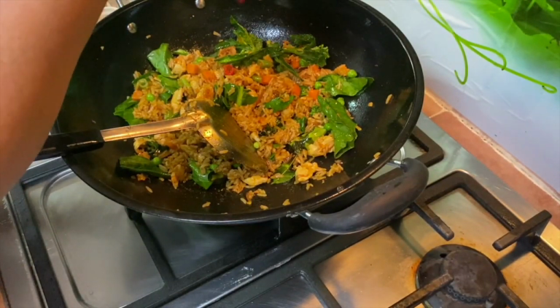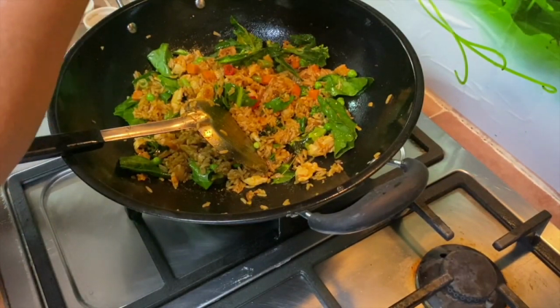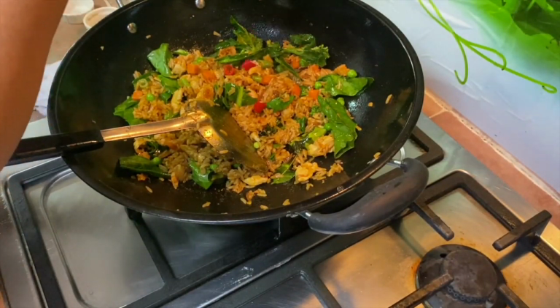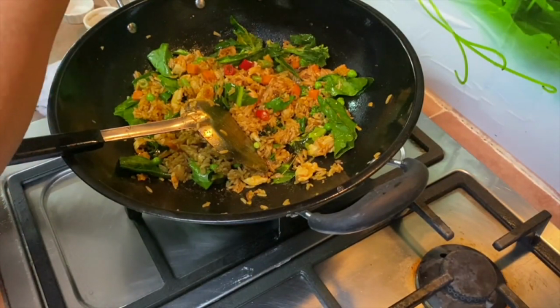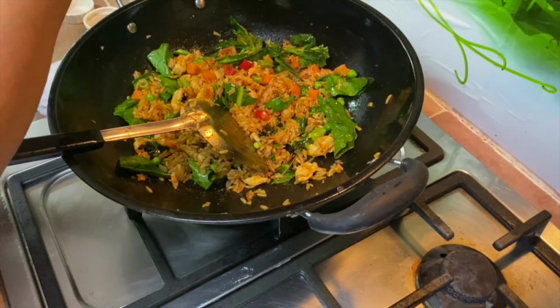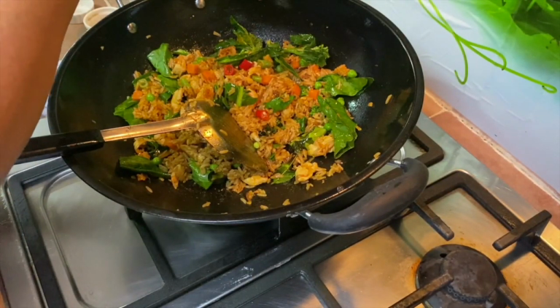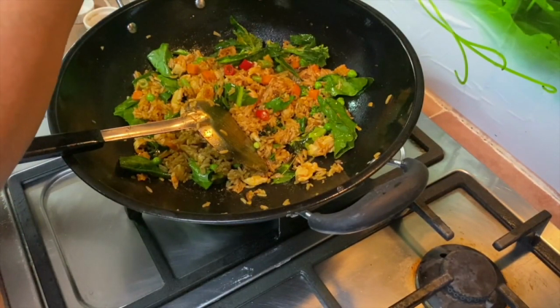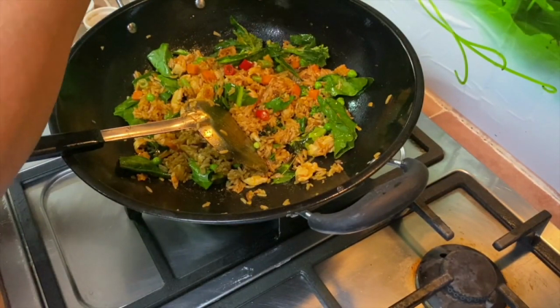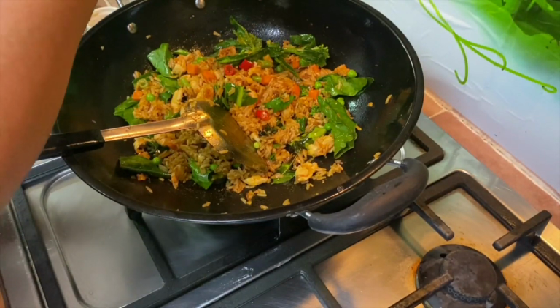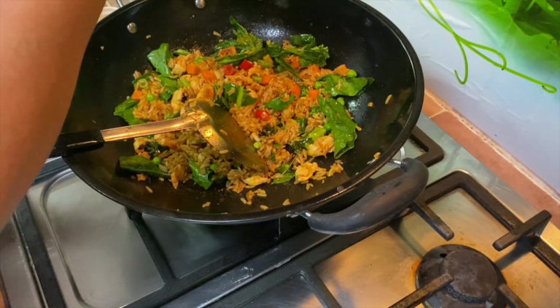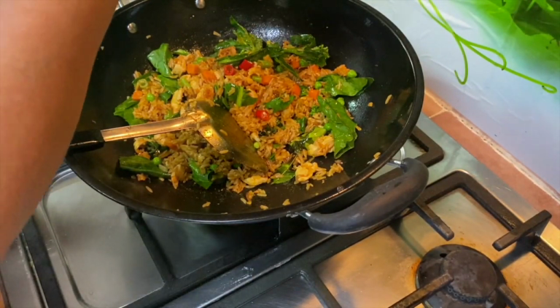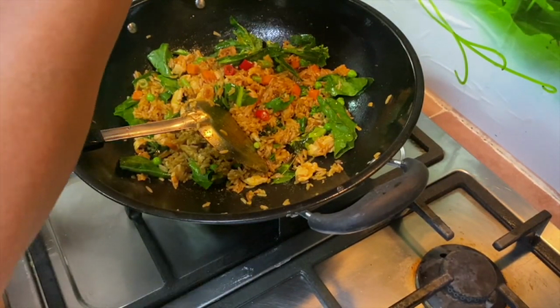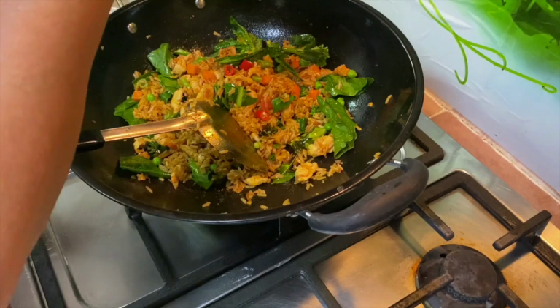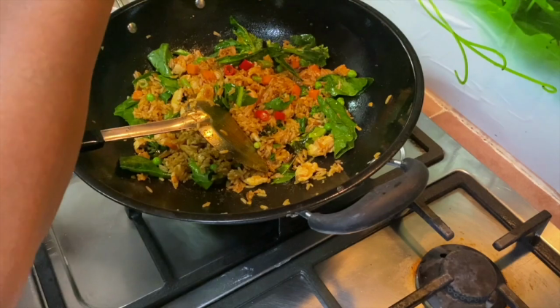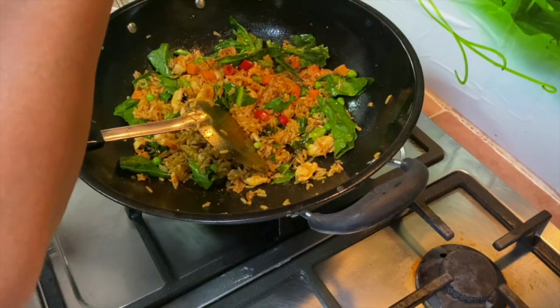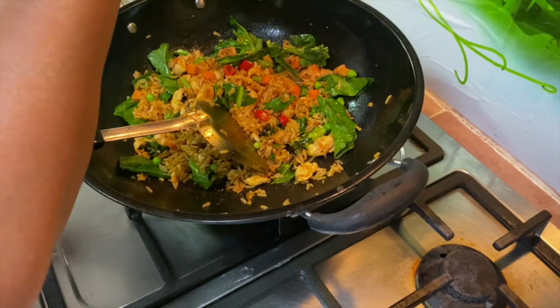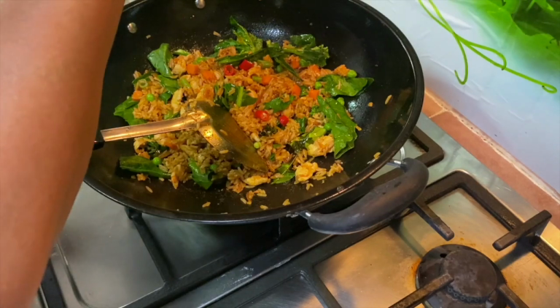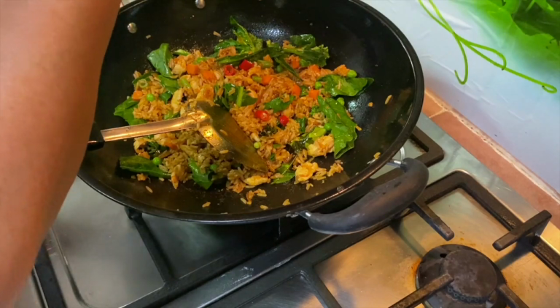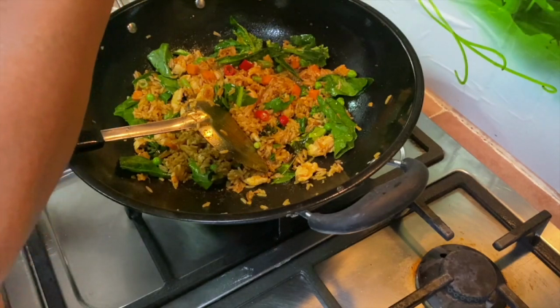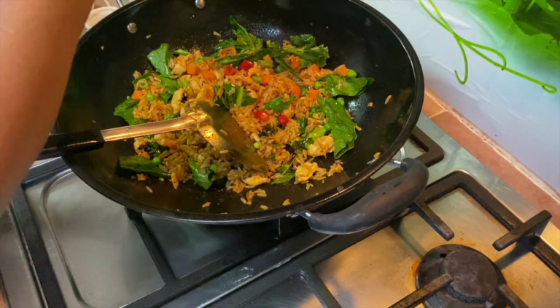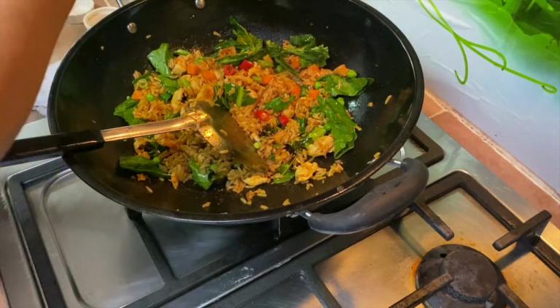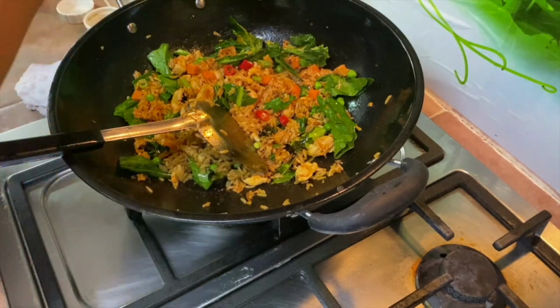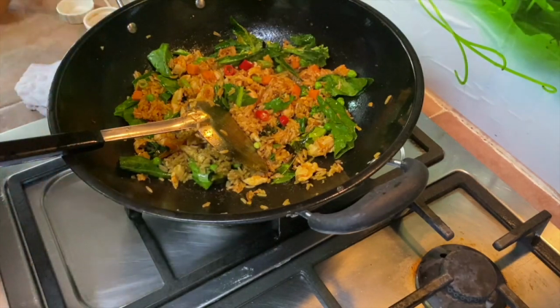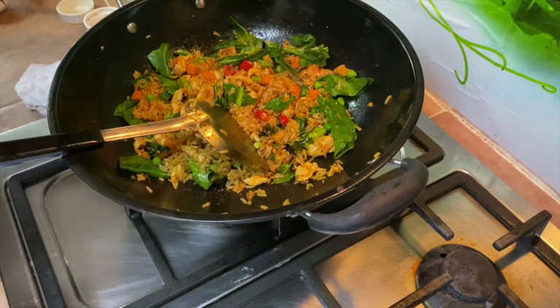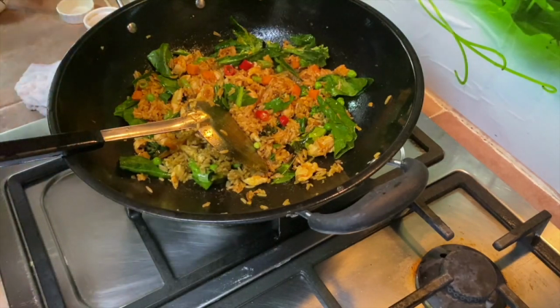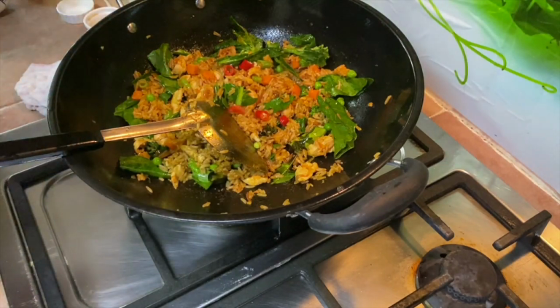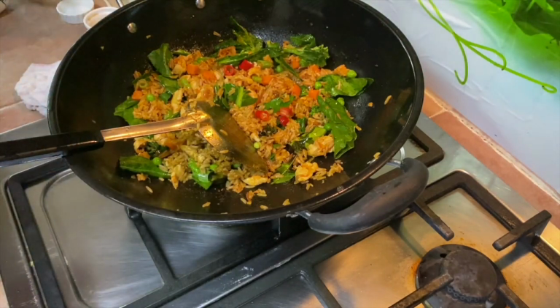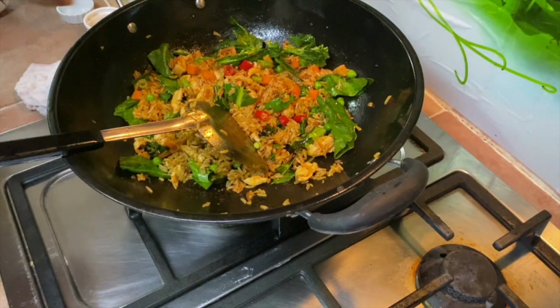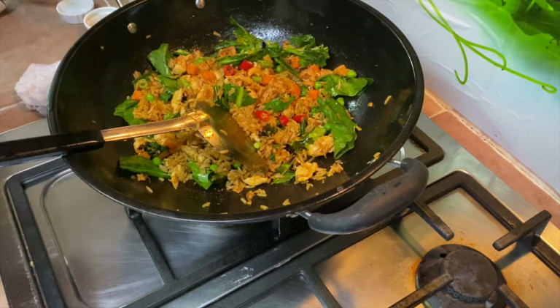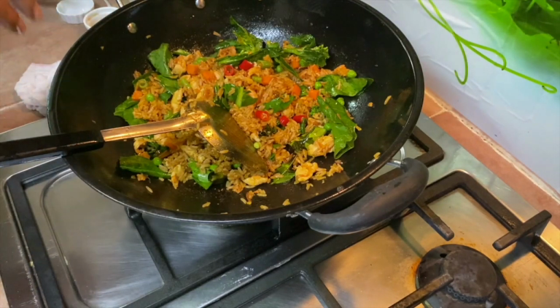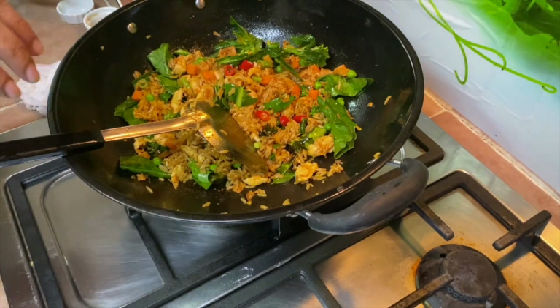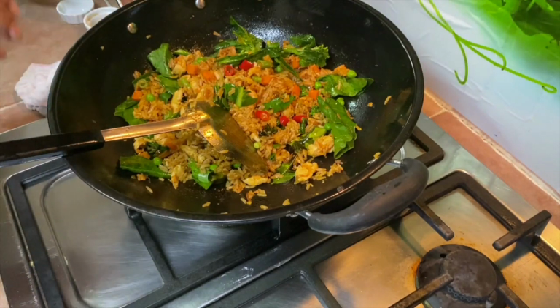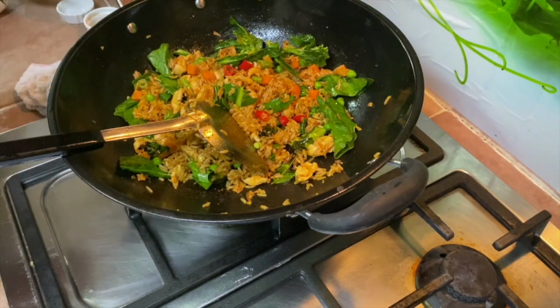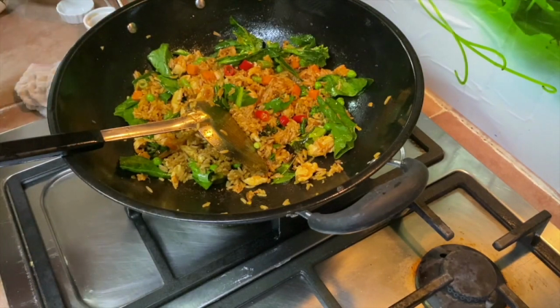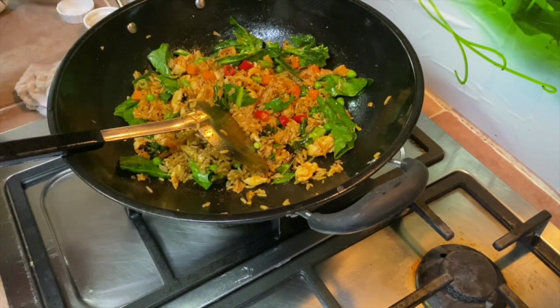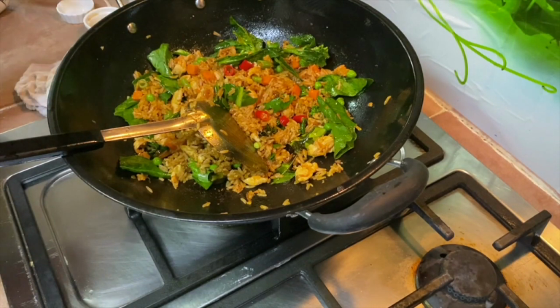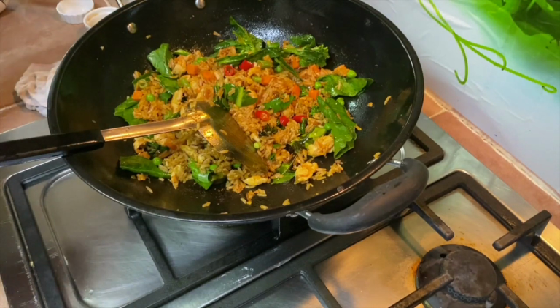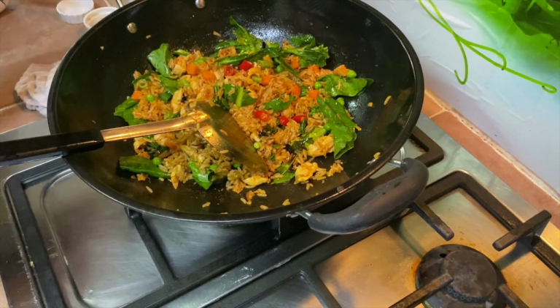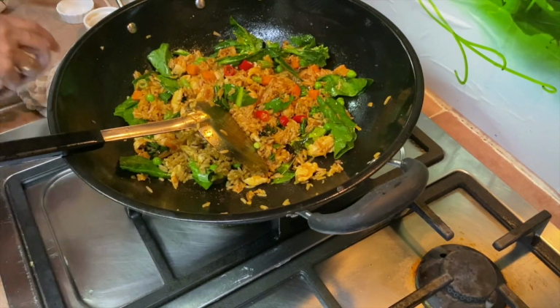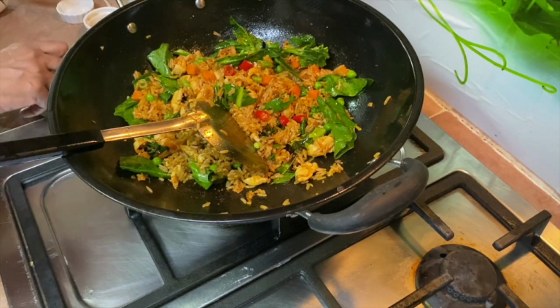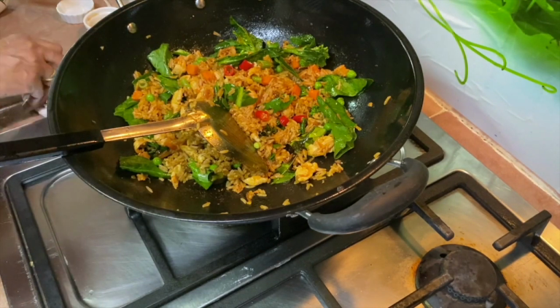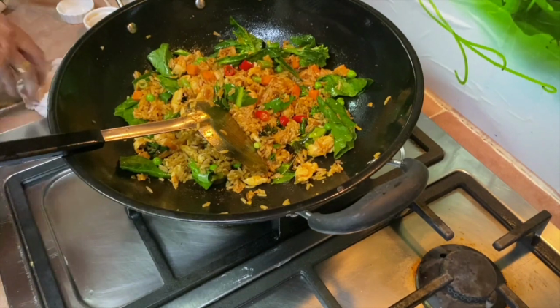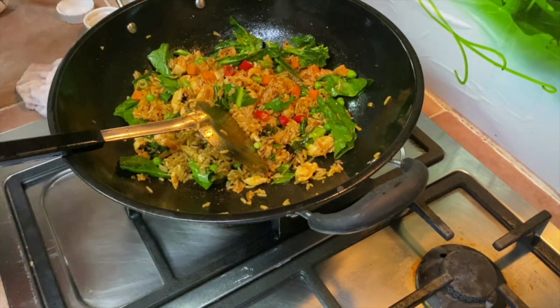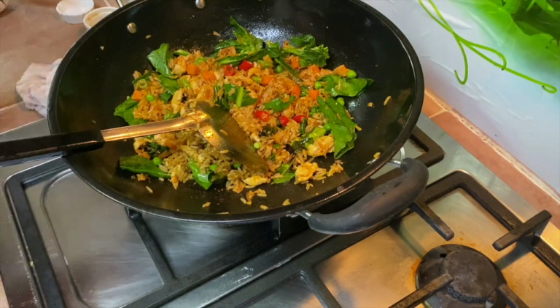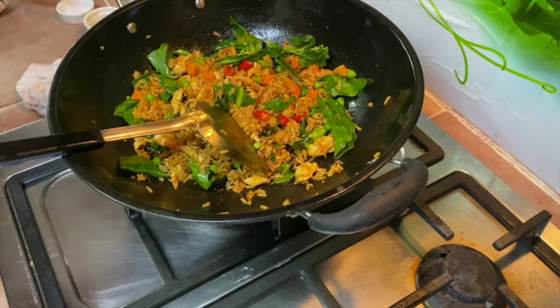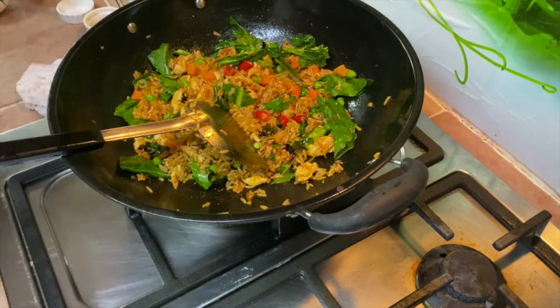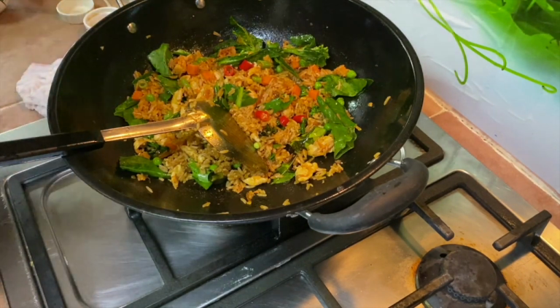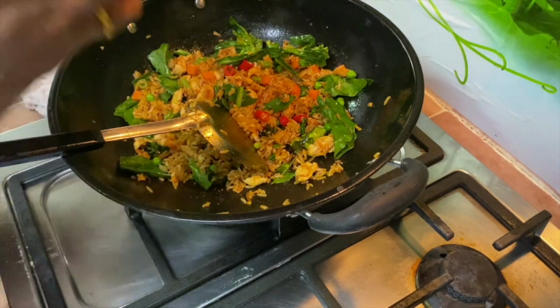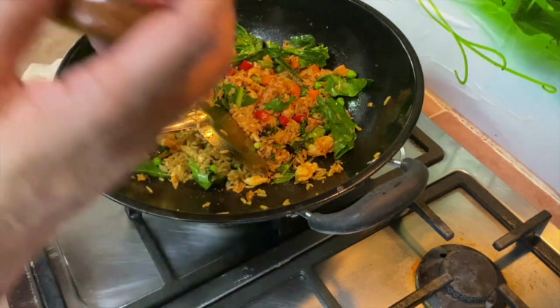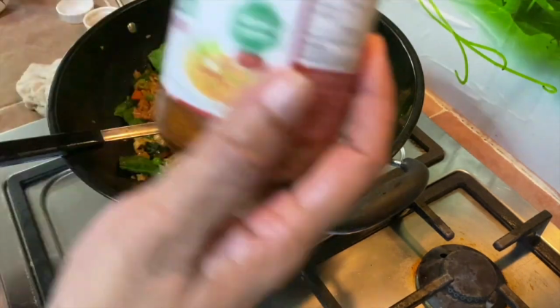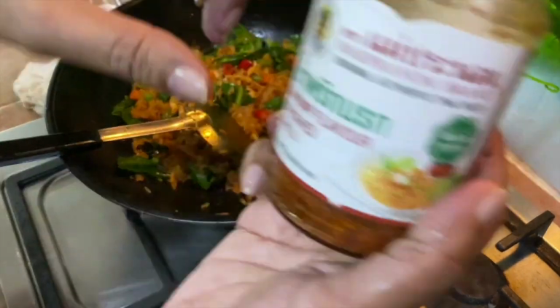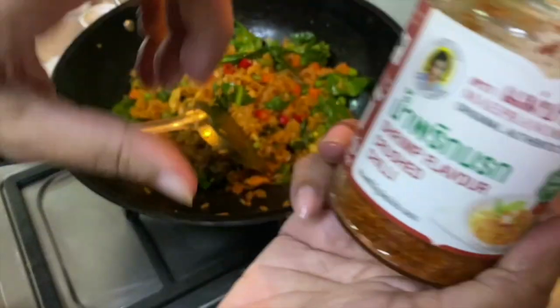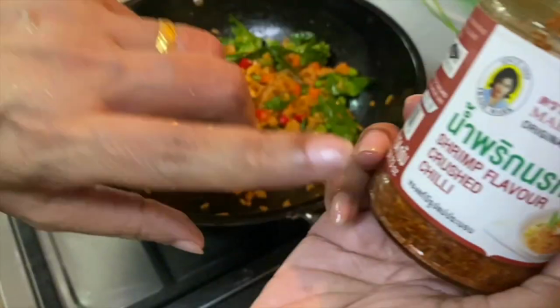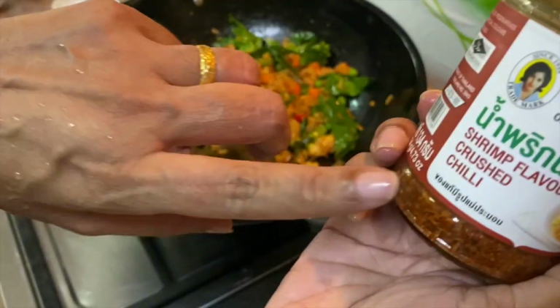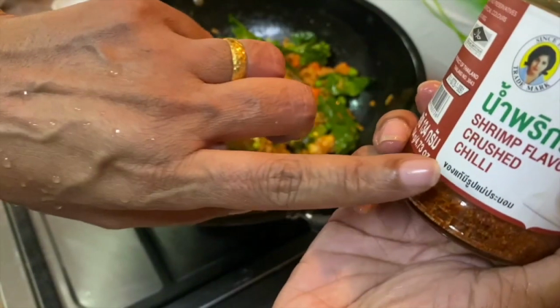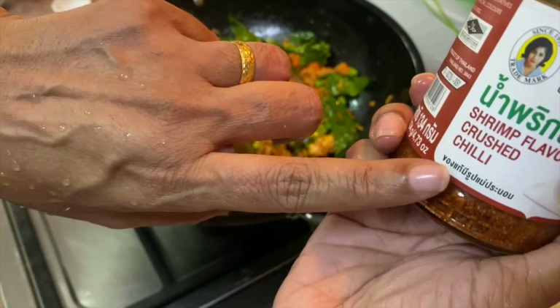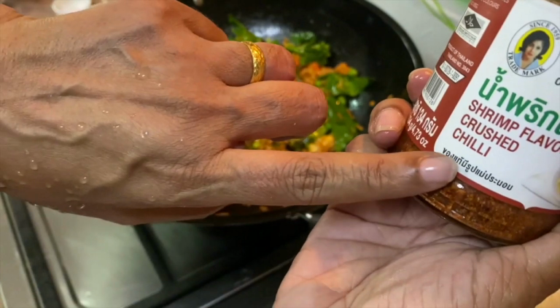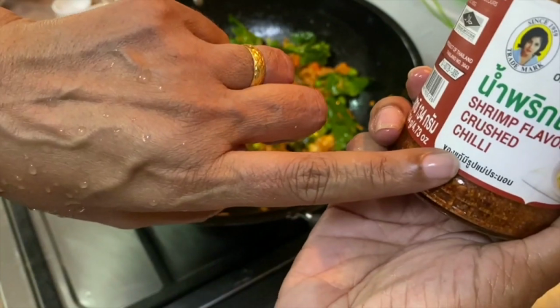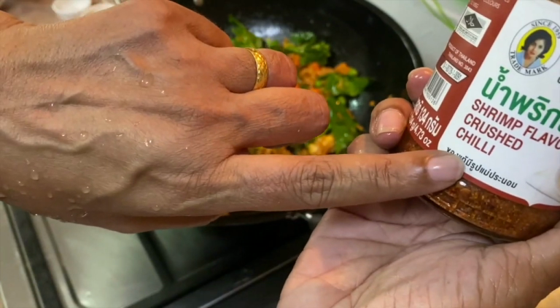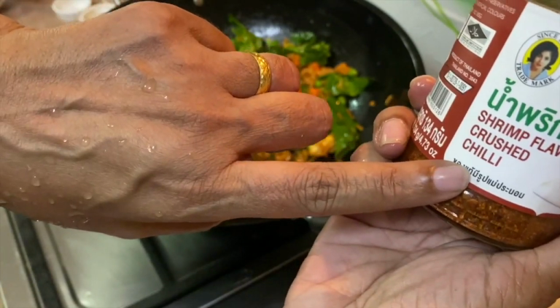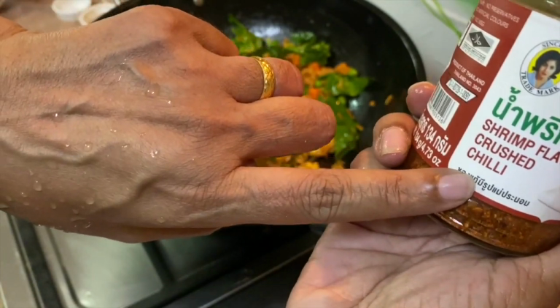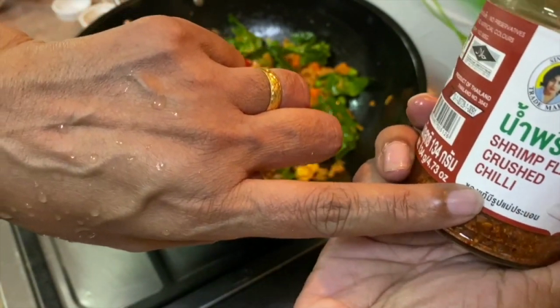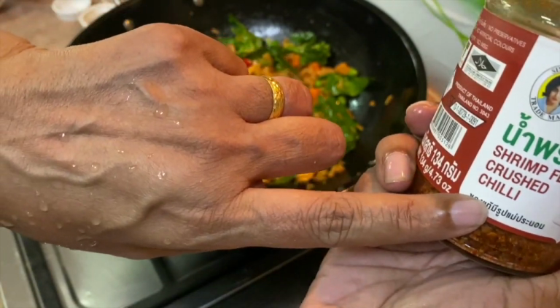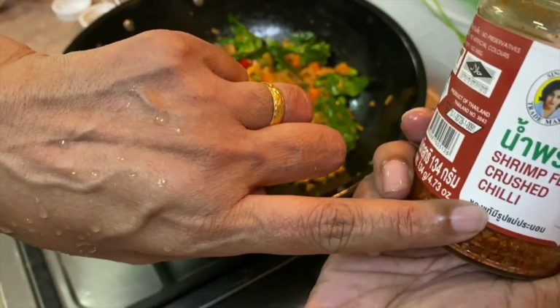And add the shrimp flavor crushed chili.